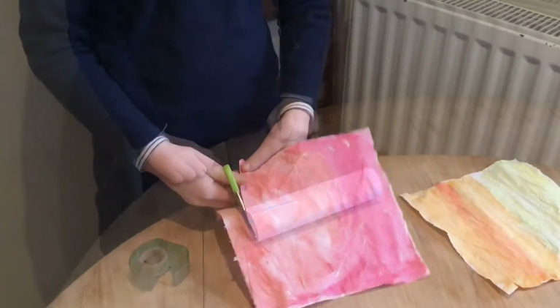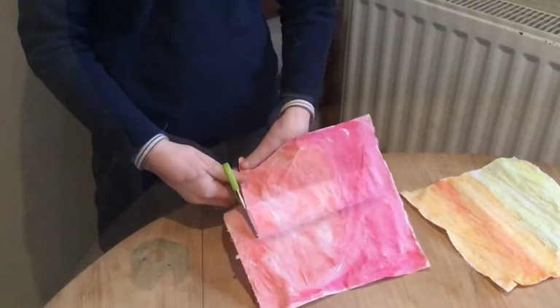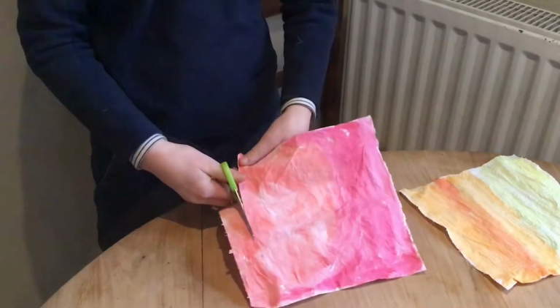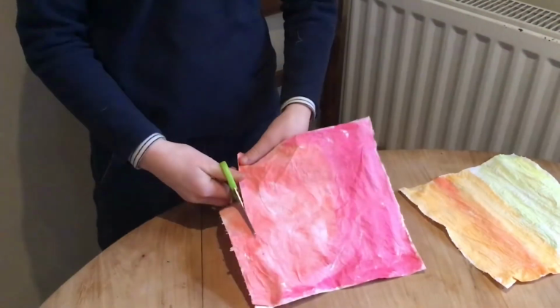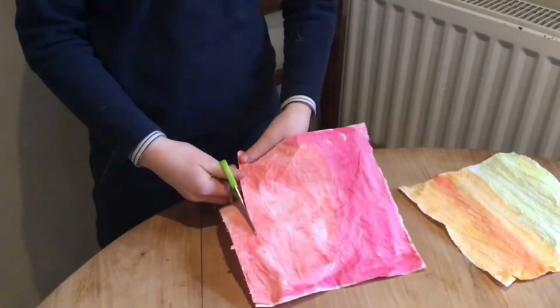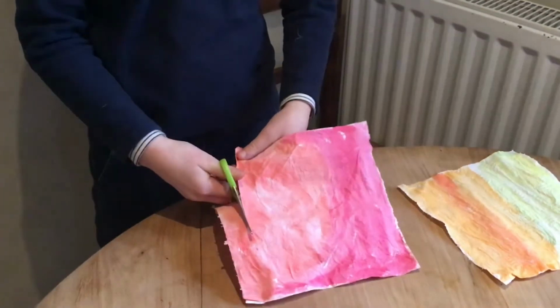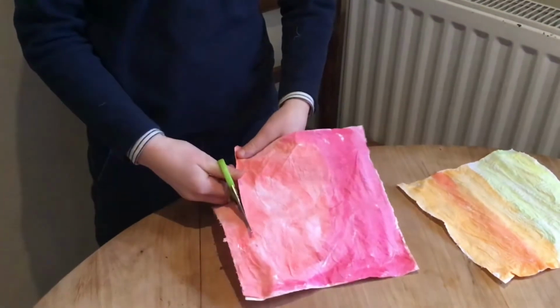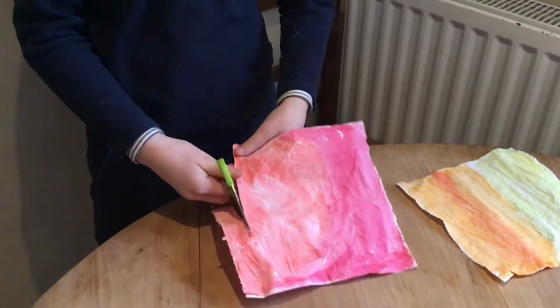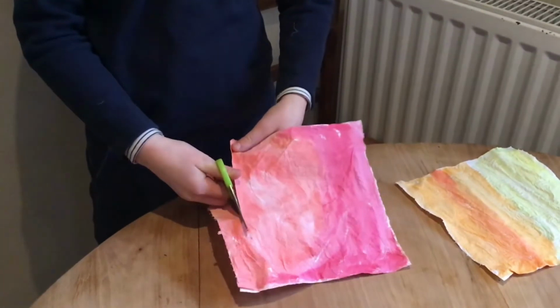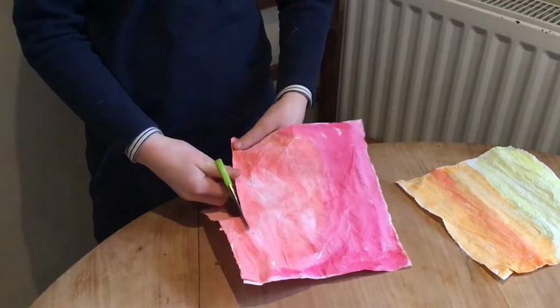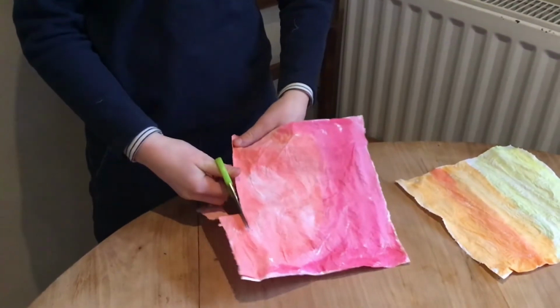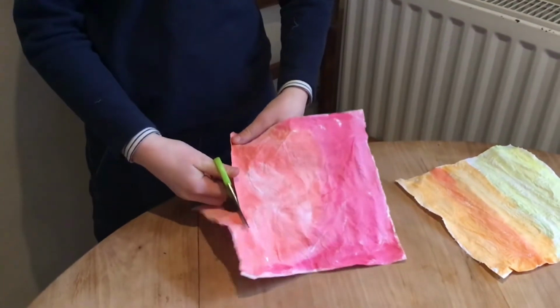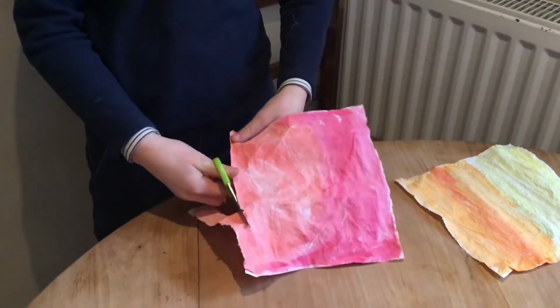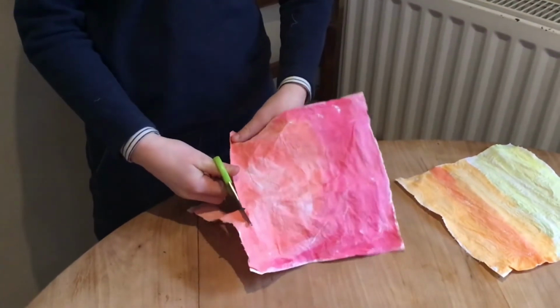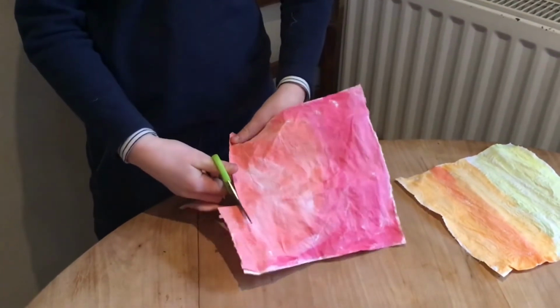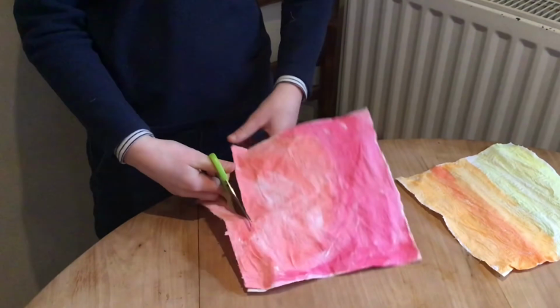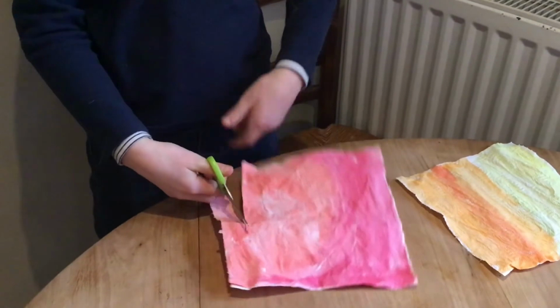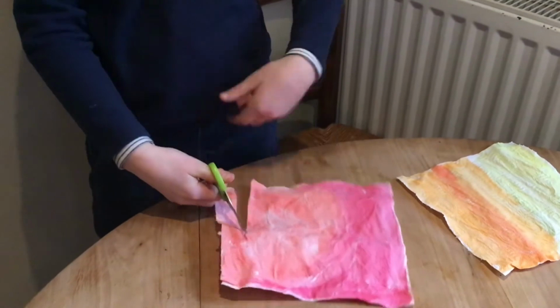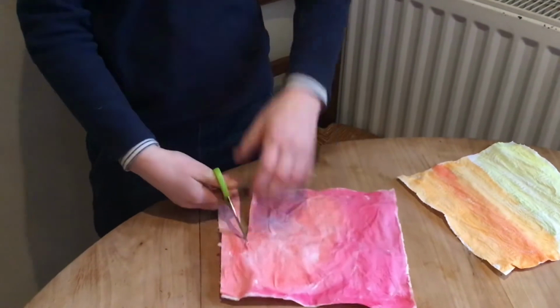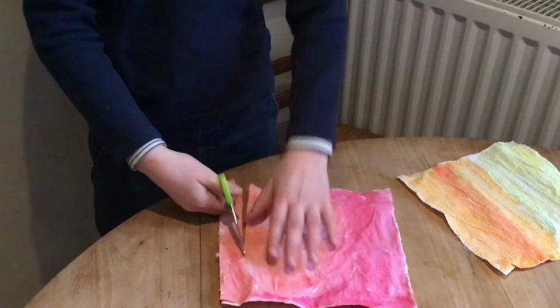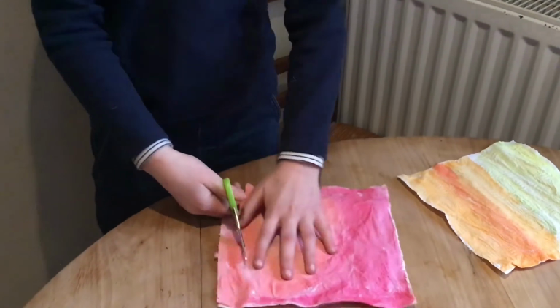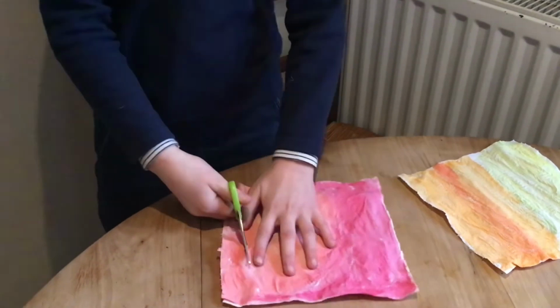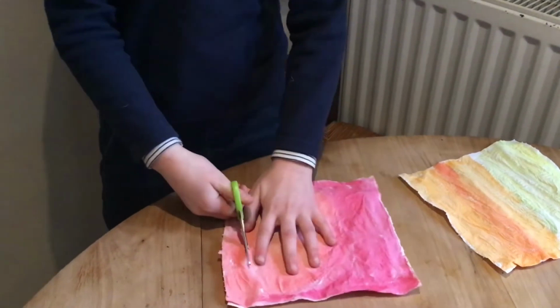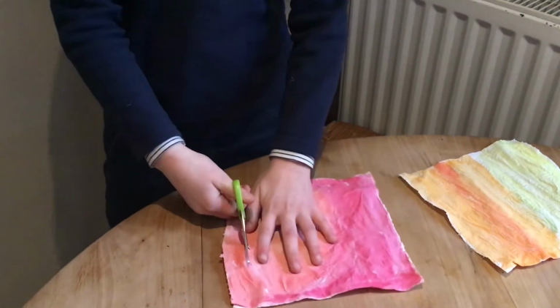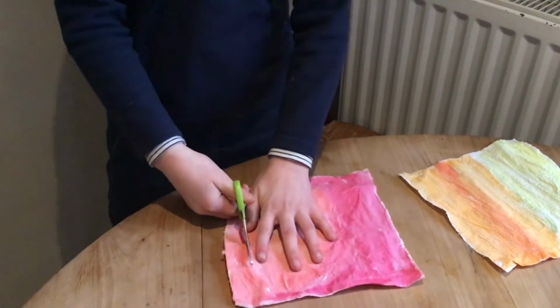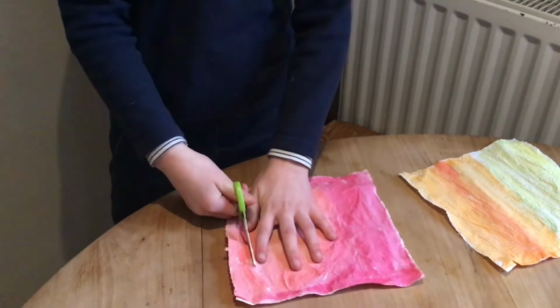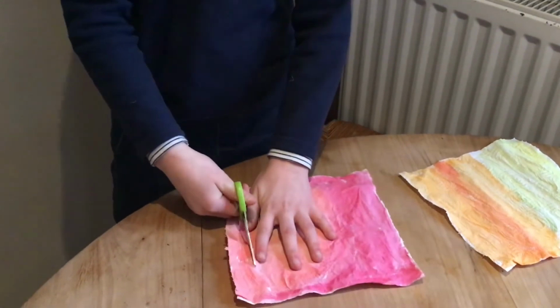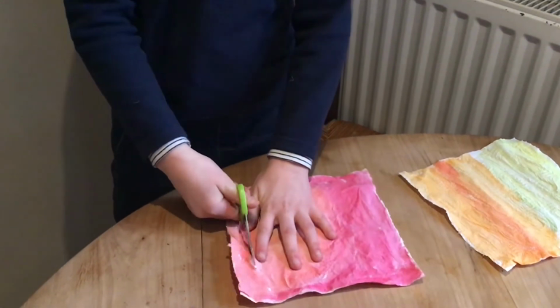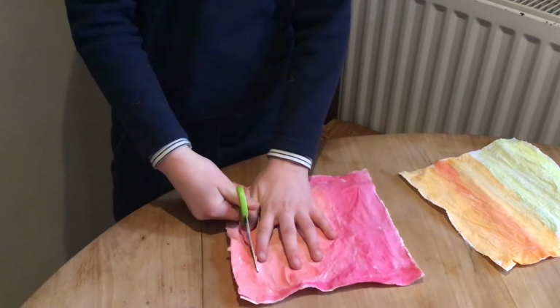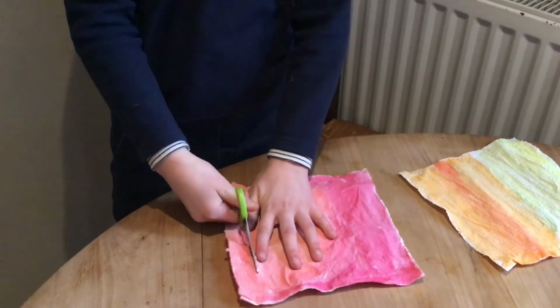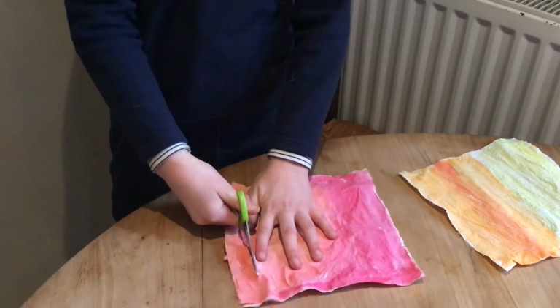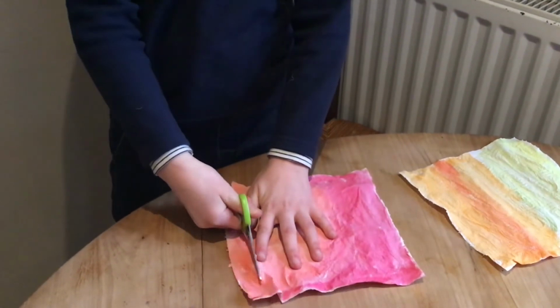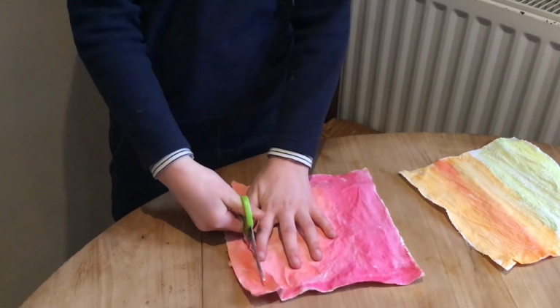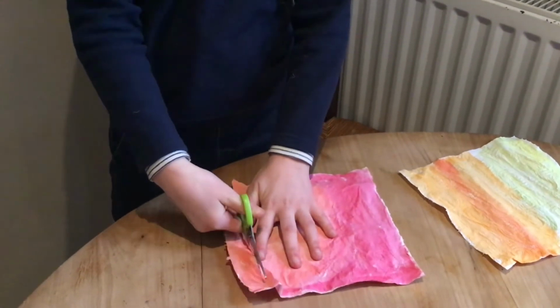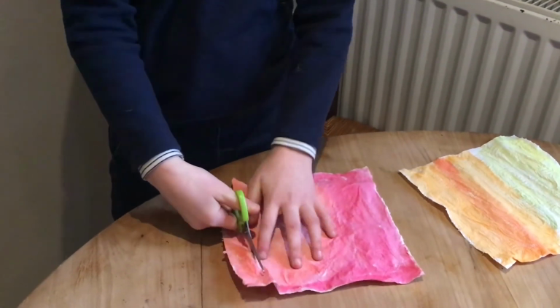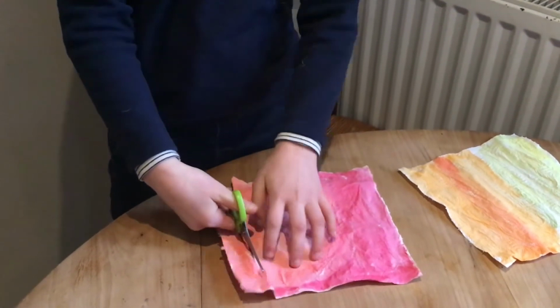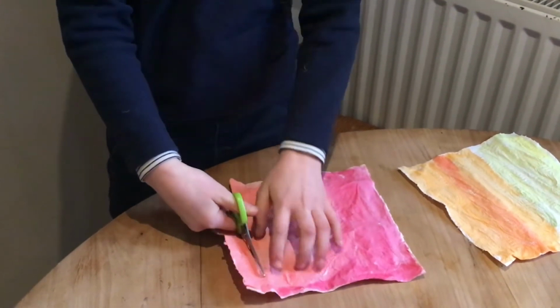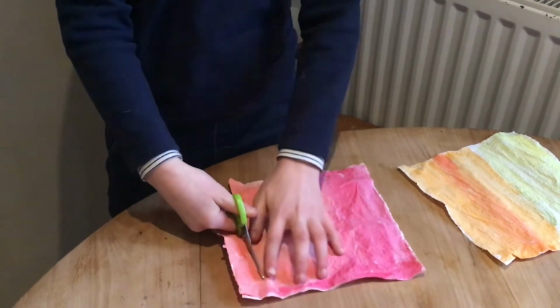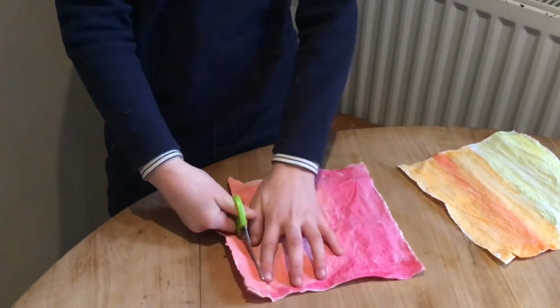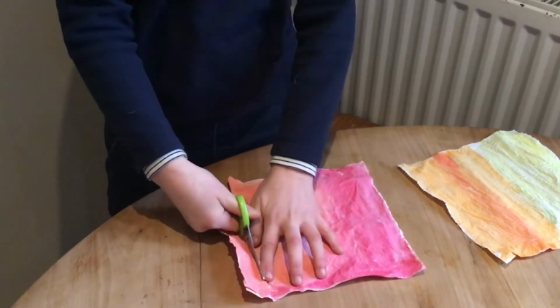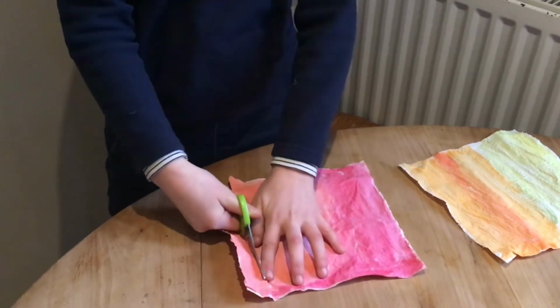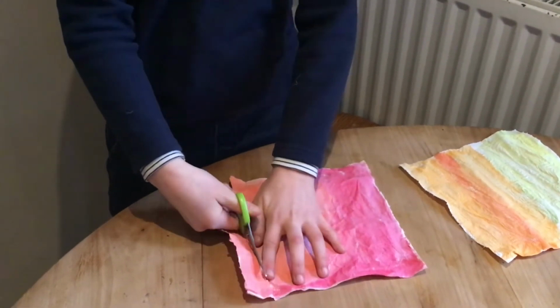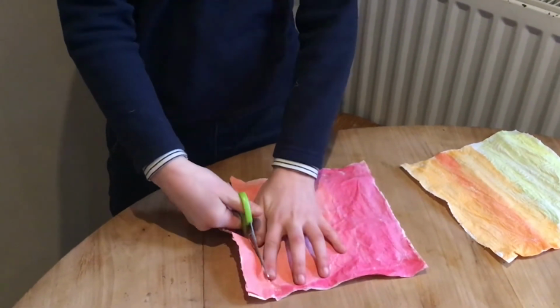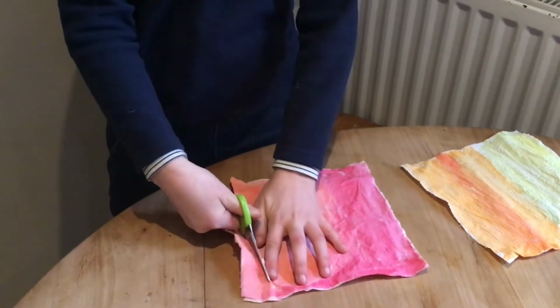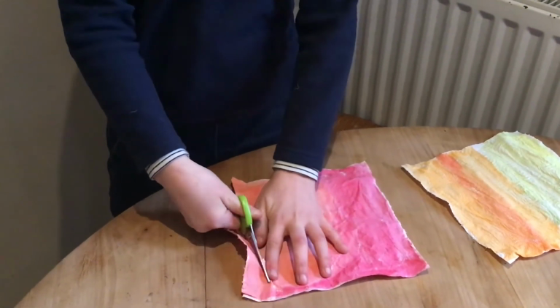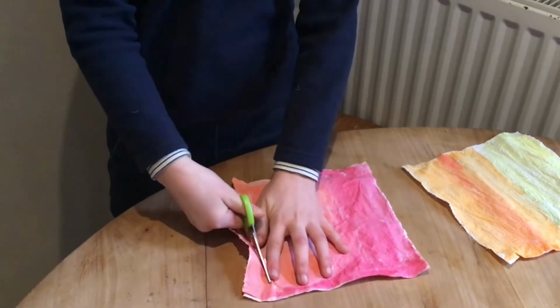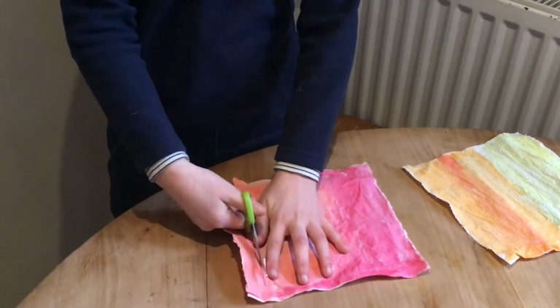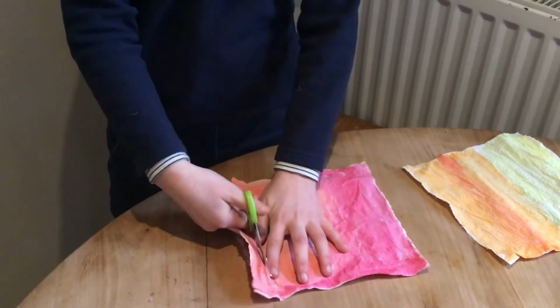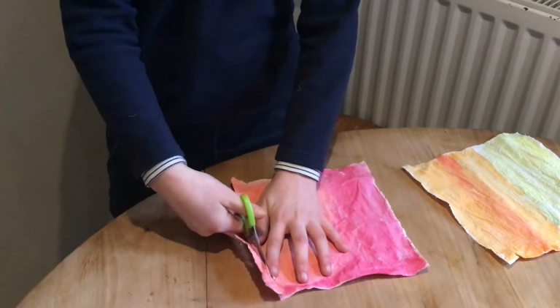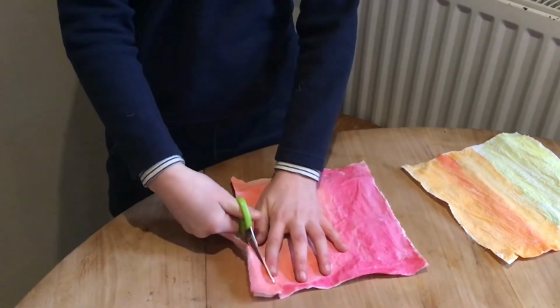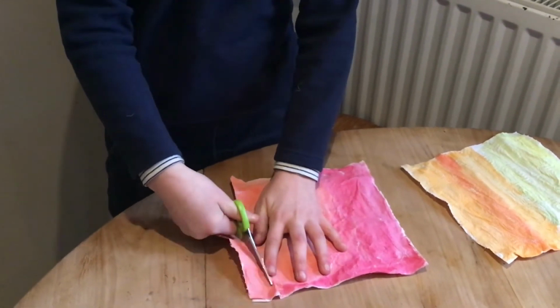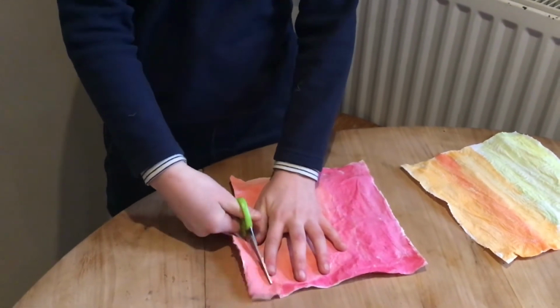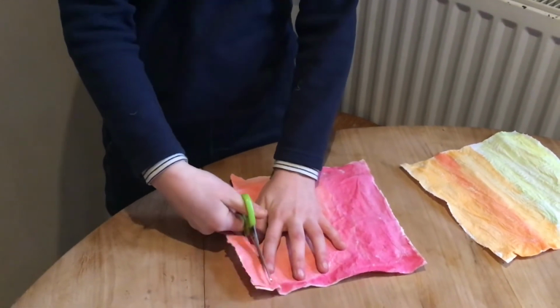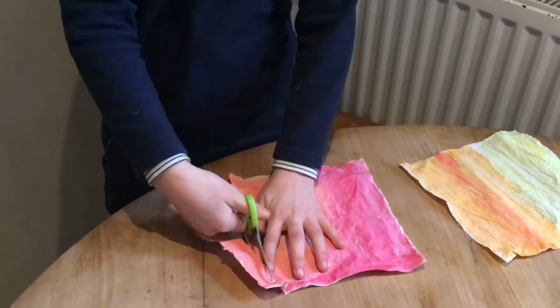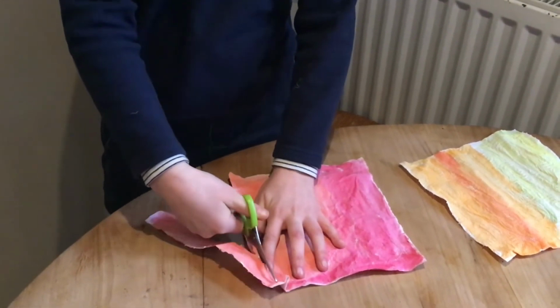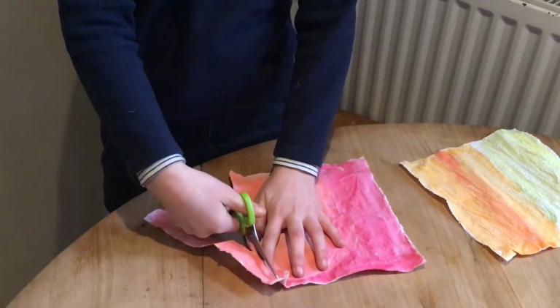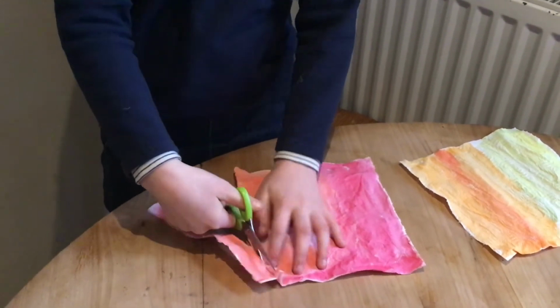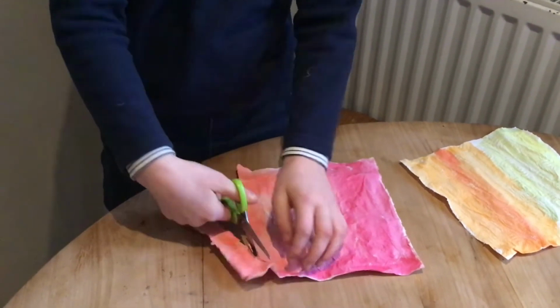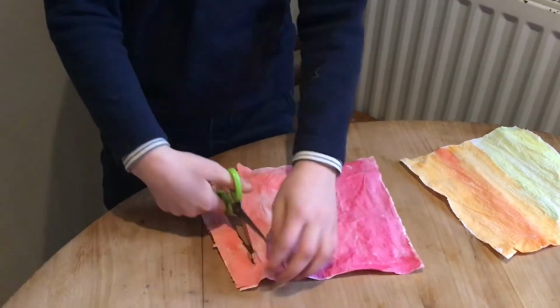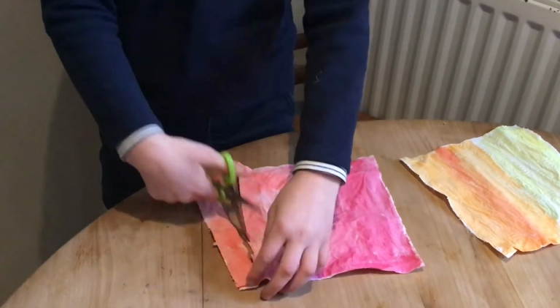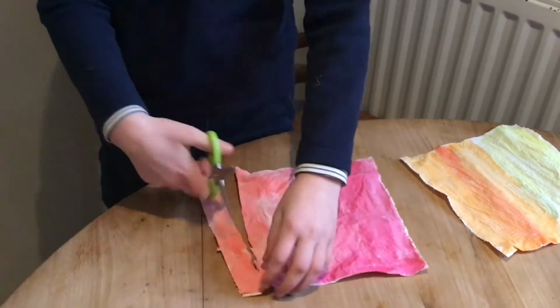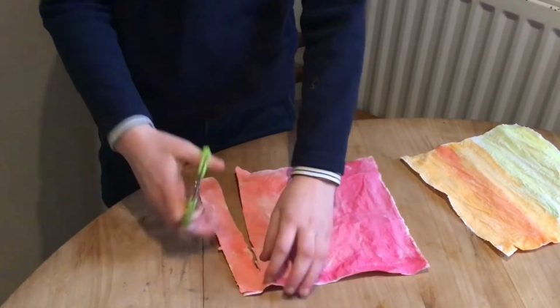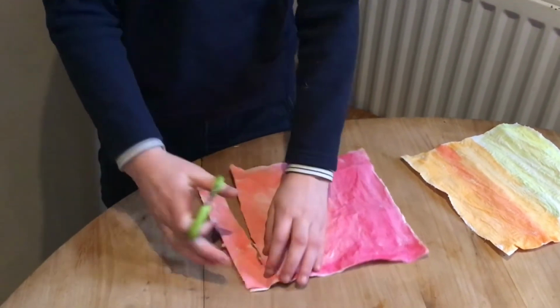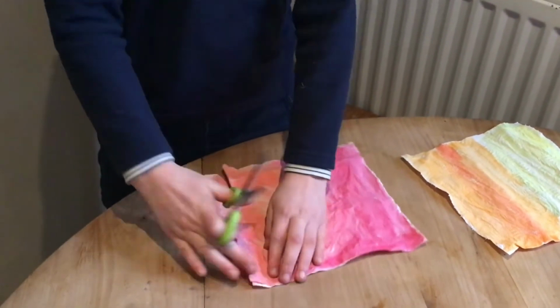Now the paper is fully dried, you can take the scissors and cut out some strips — these will be the flames.